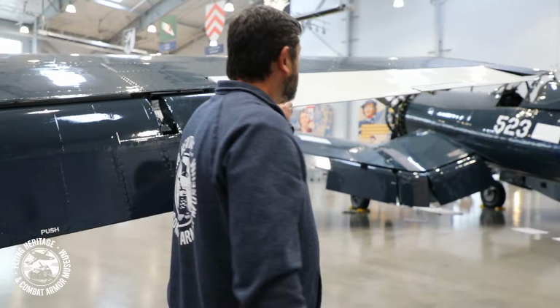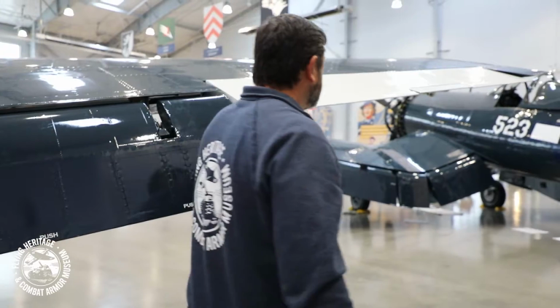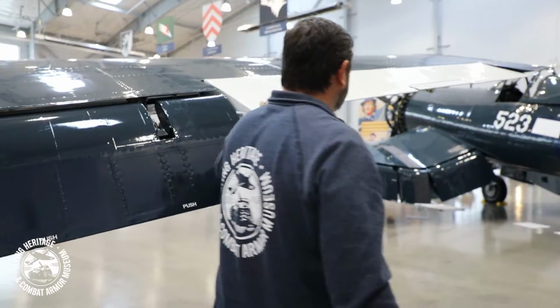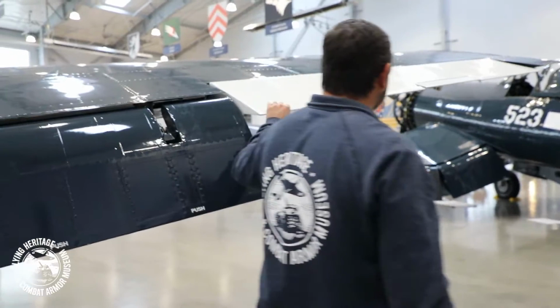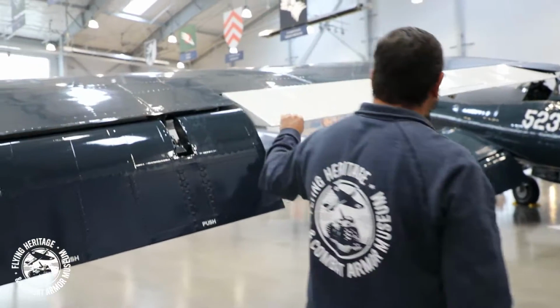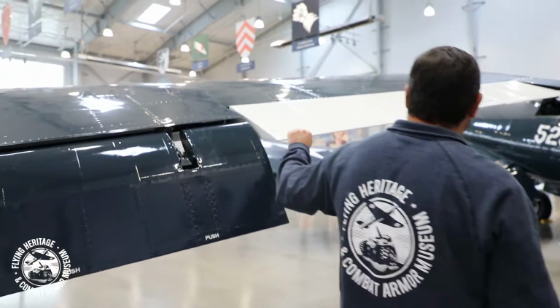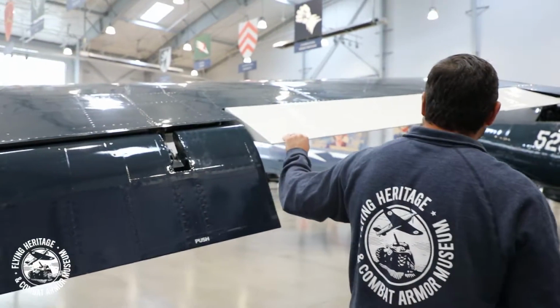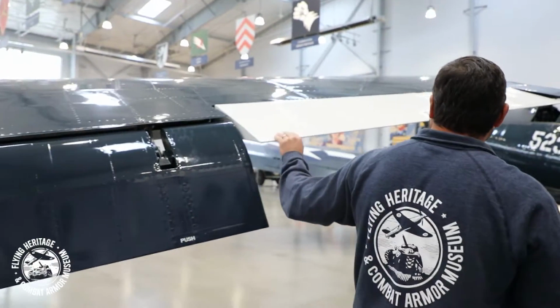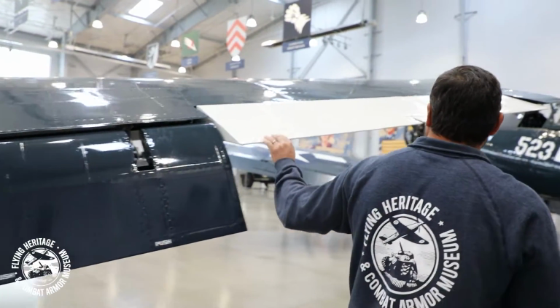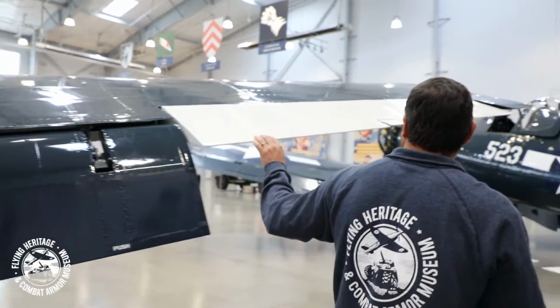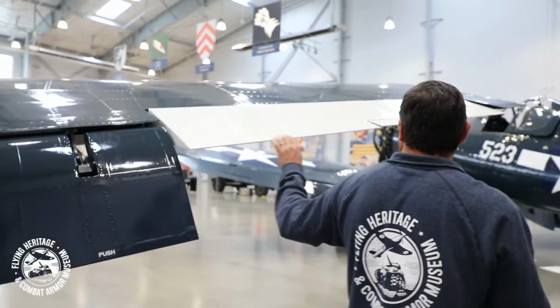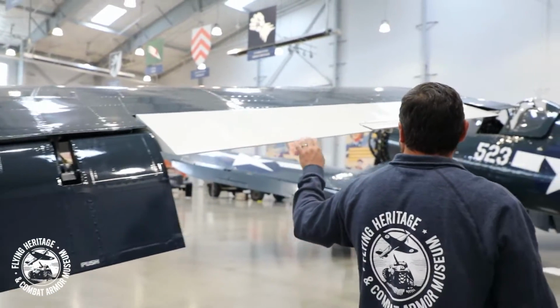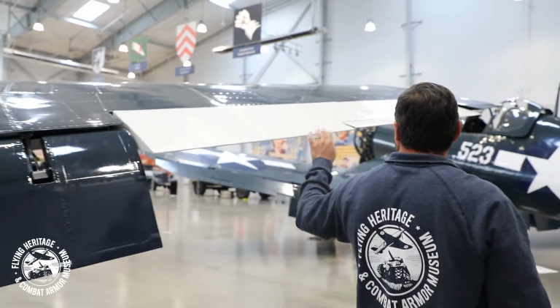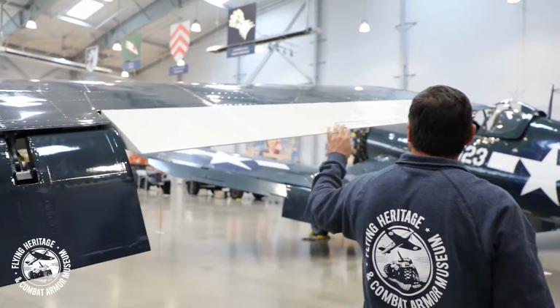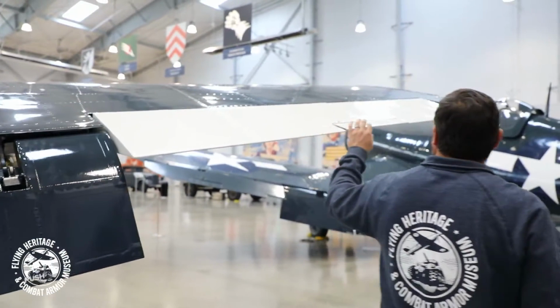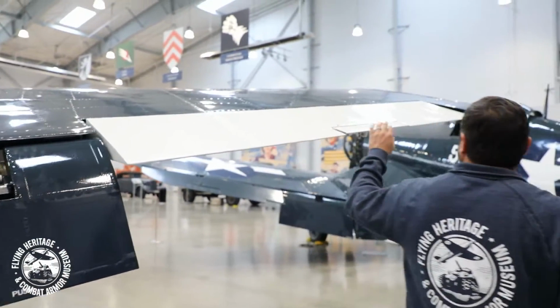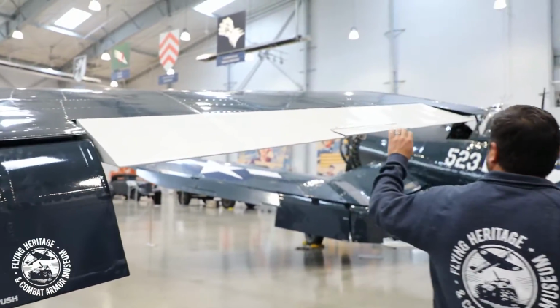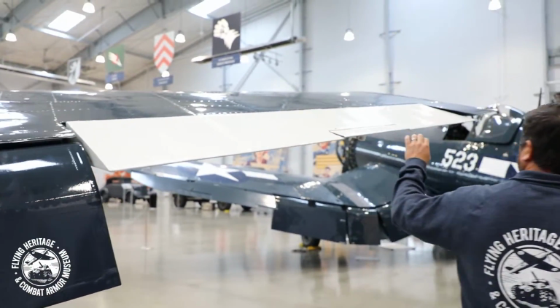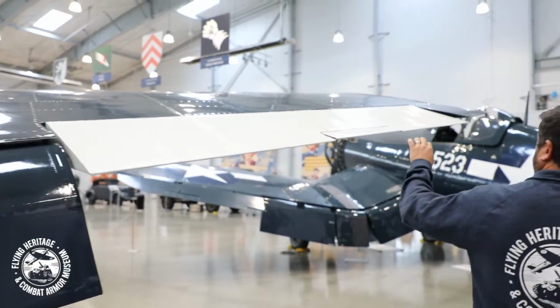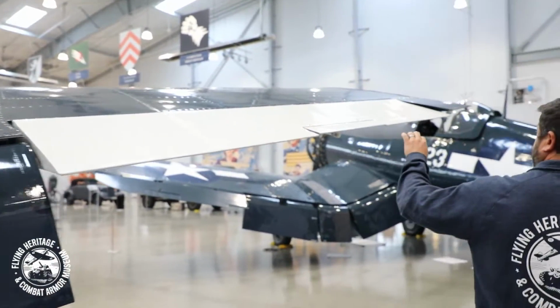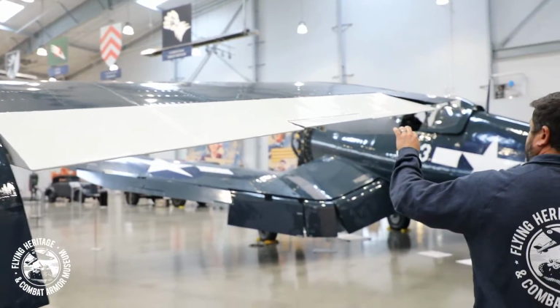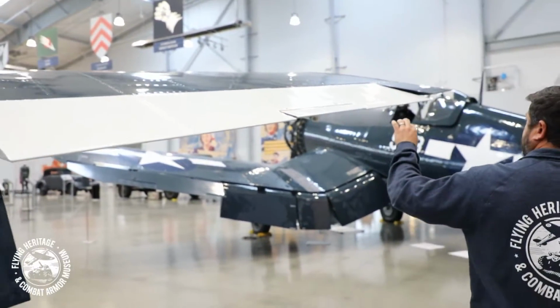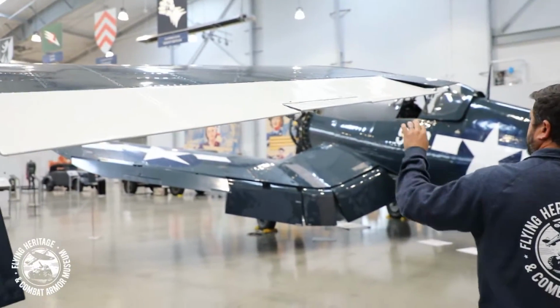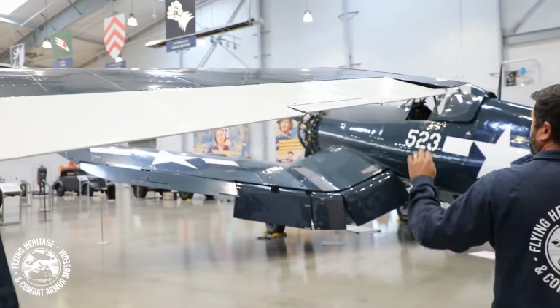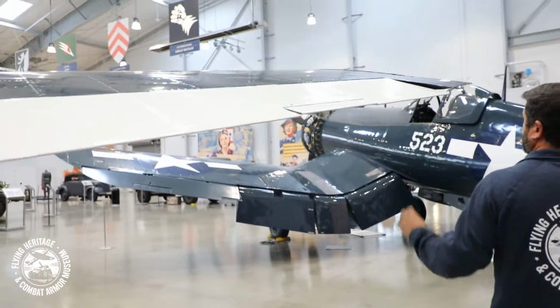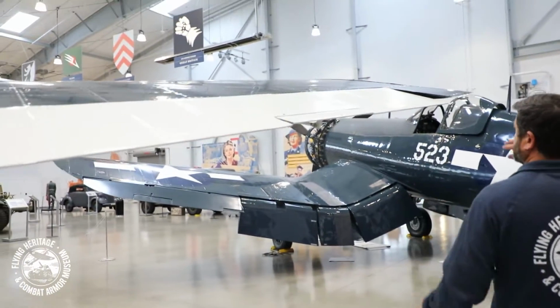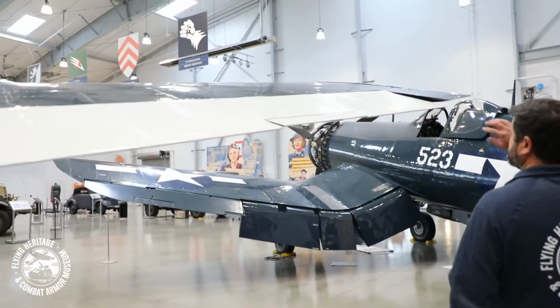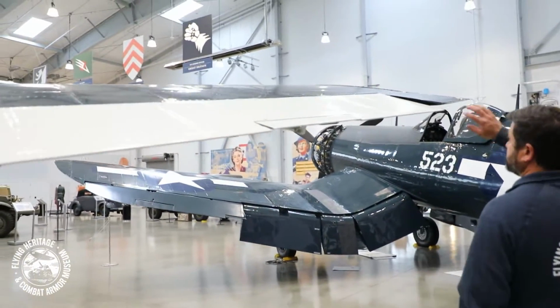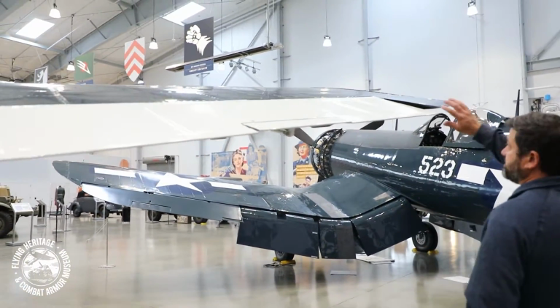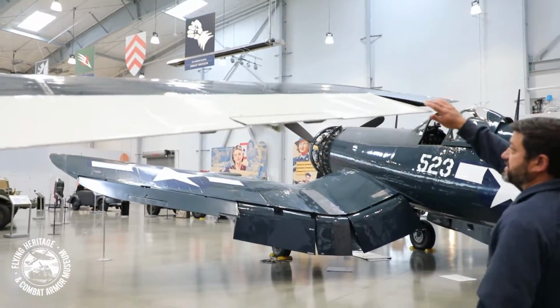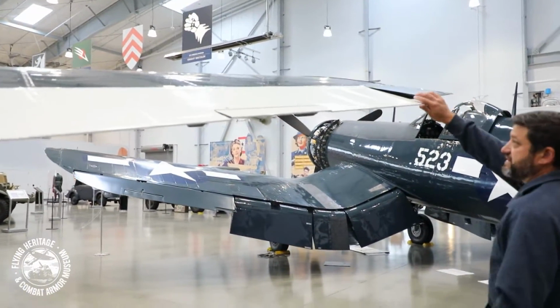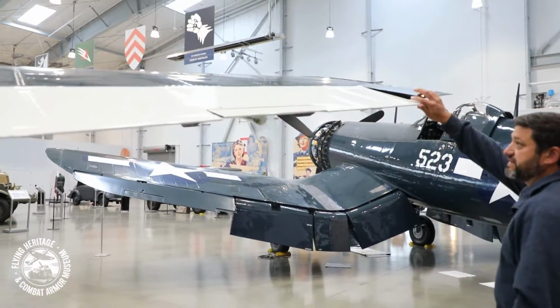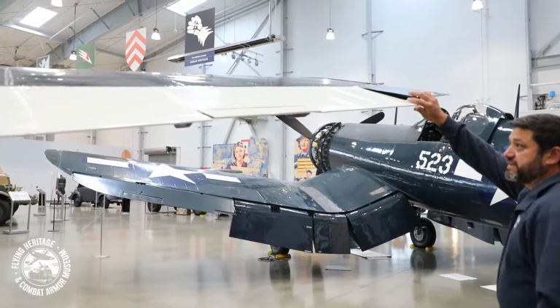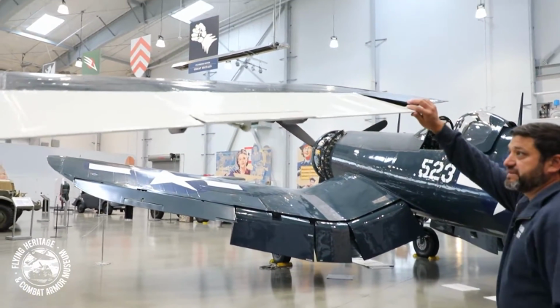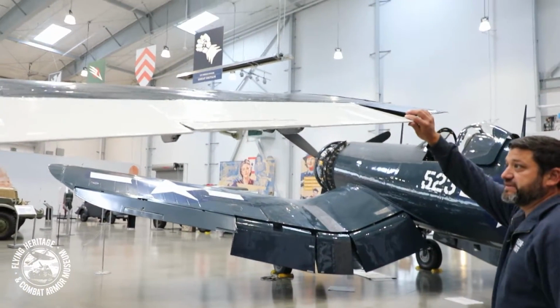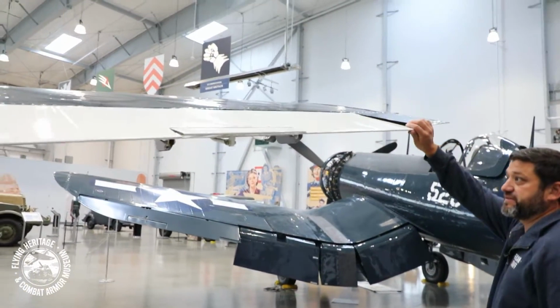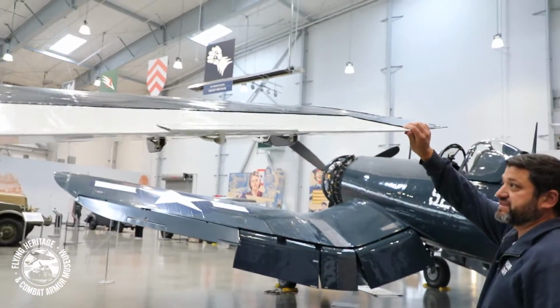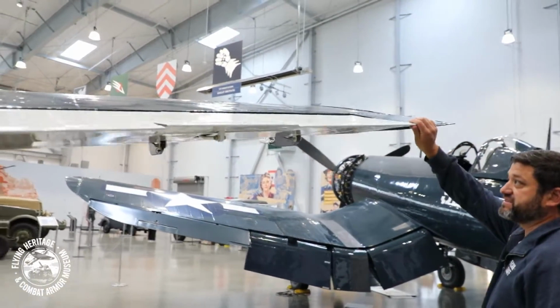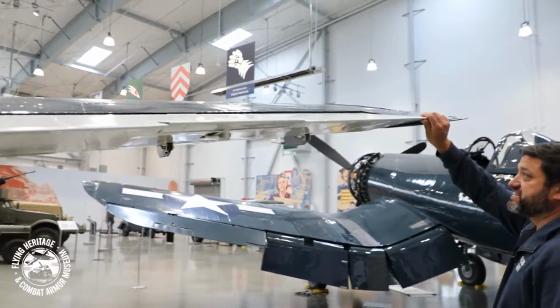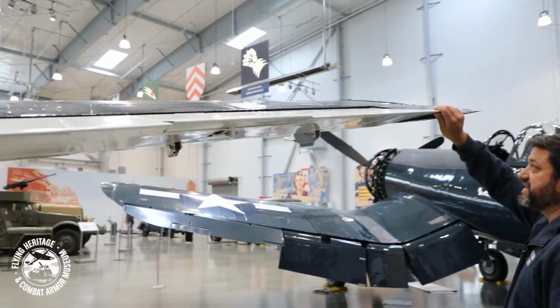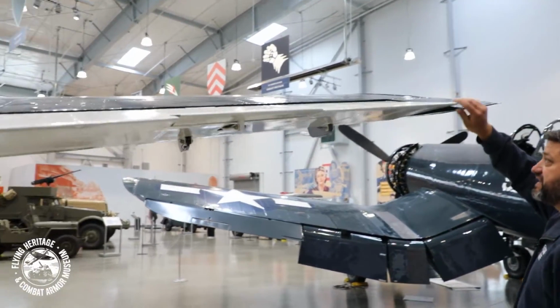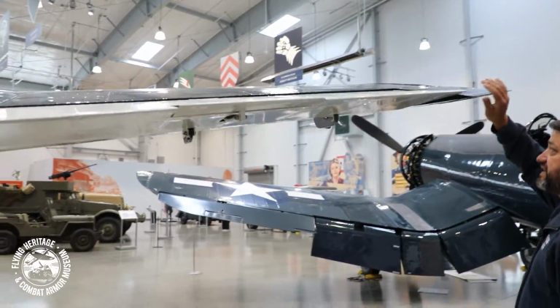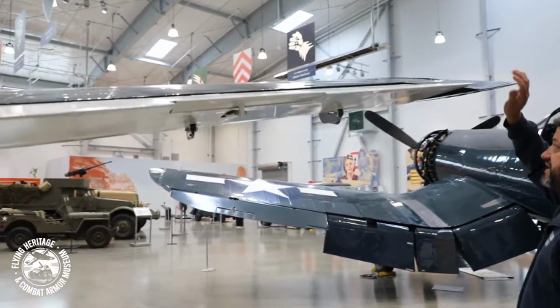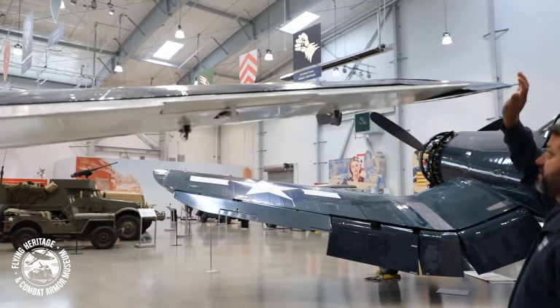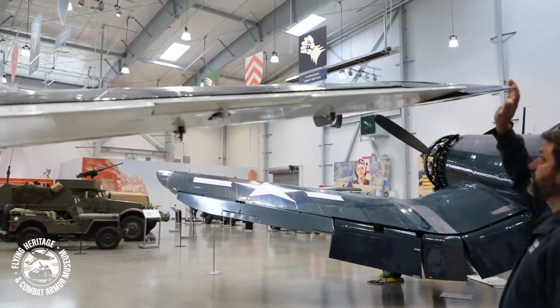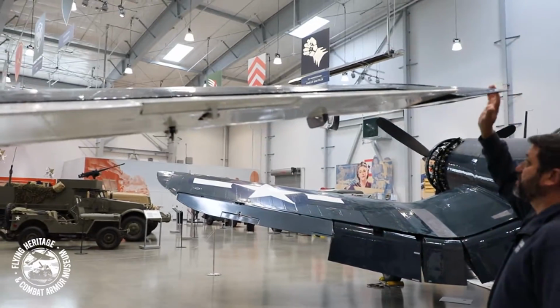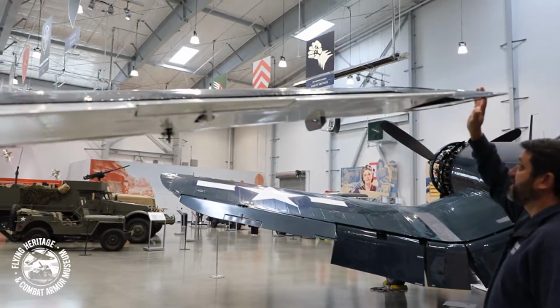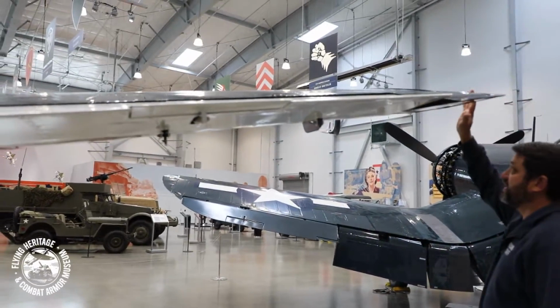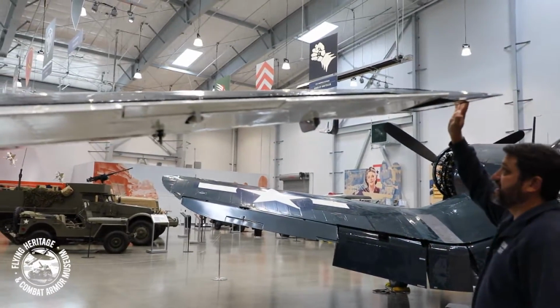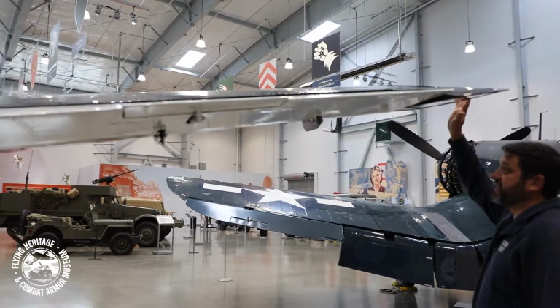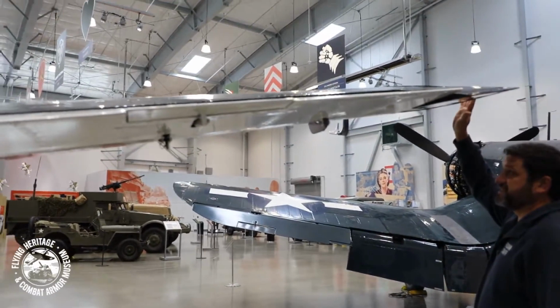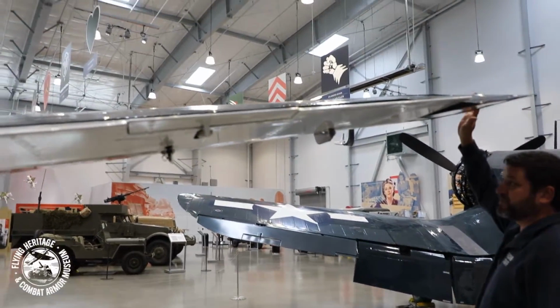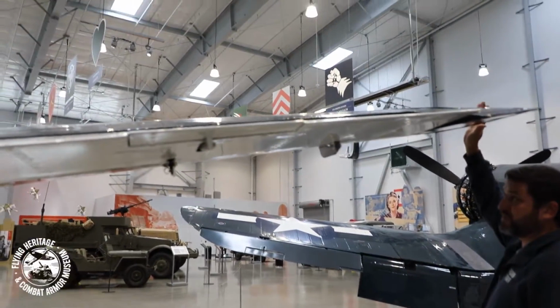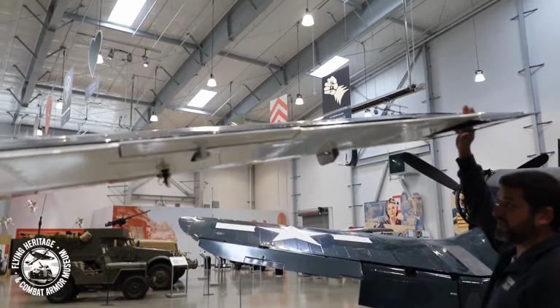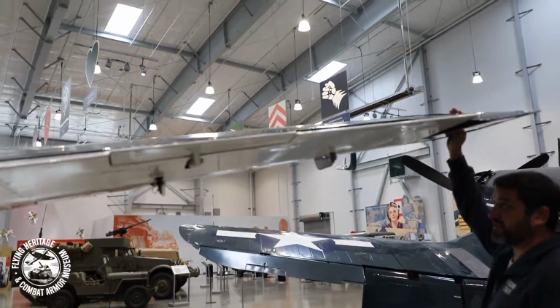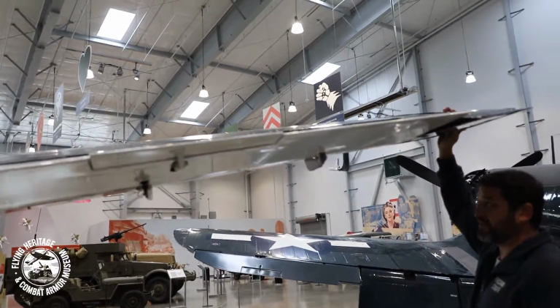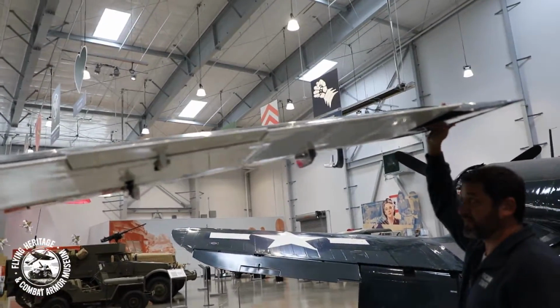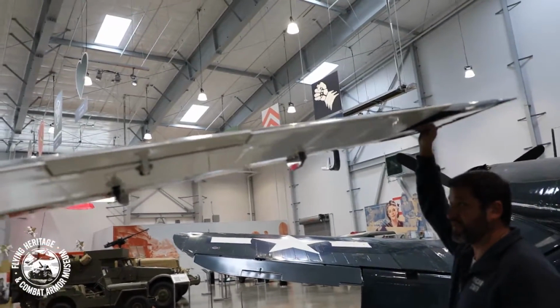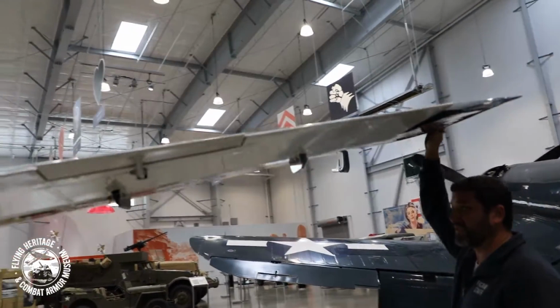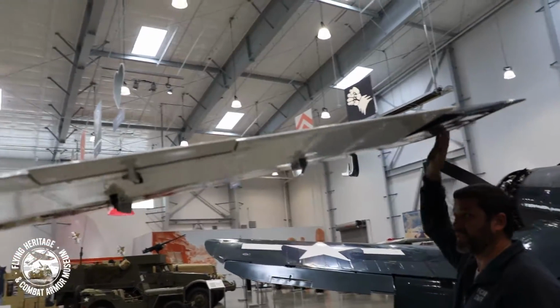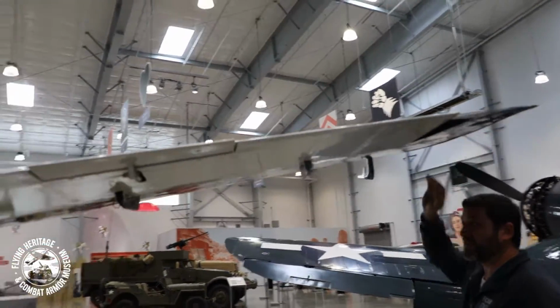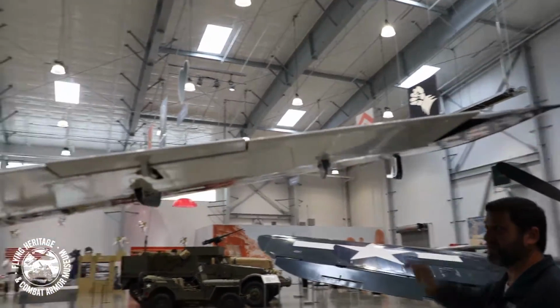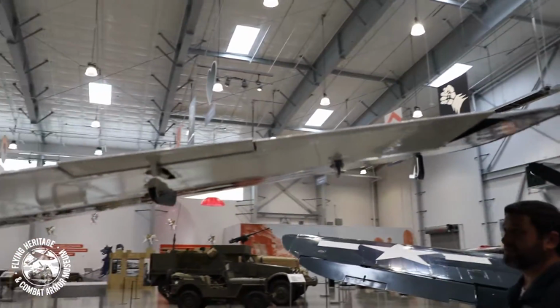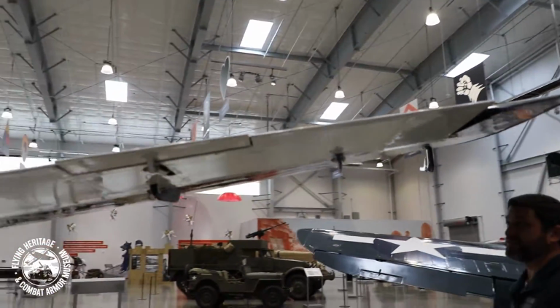So as we walk around and look at the ailerons, you can see that the airplane again is really, really large.